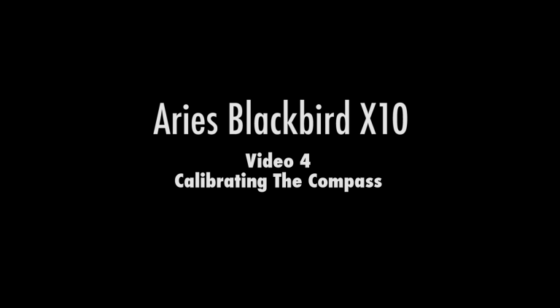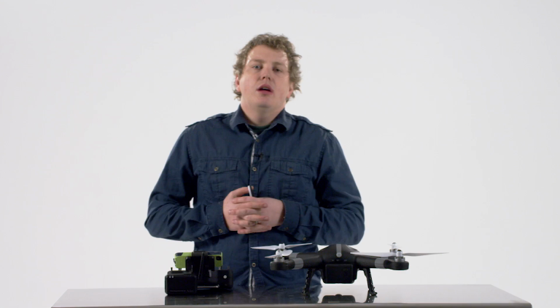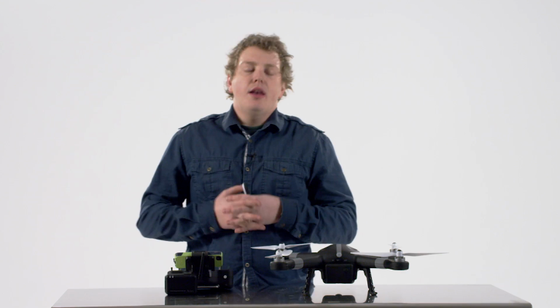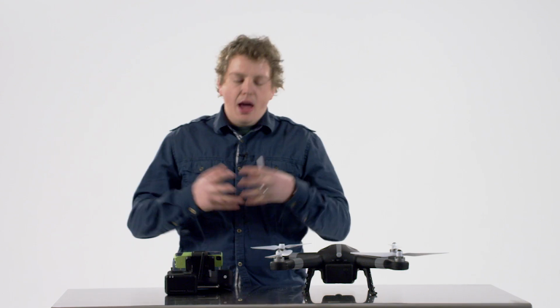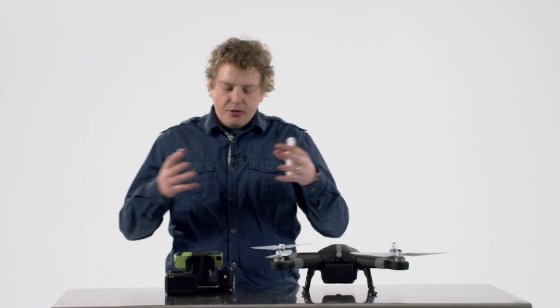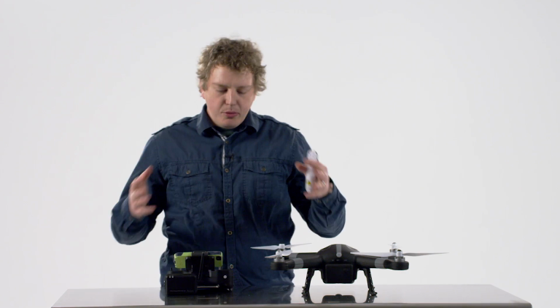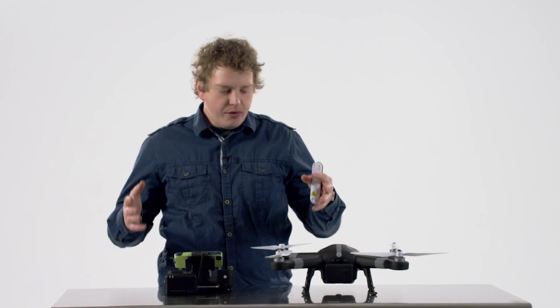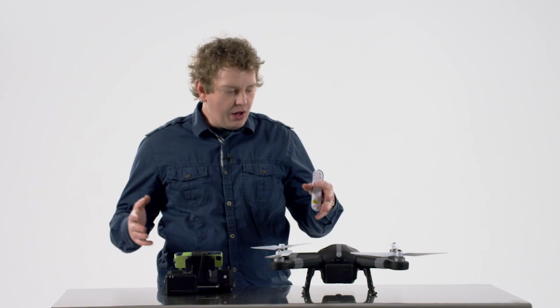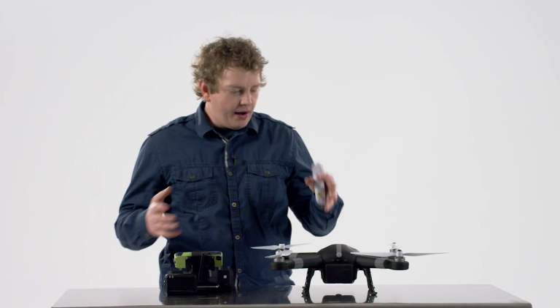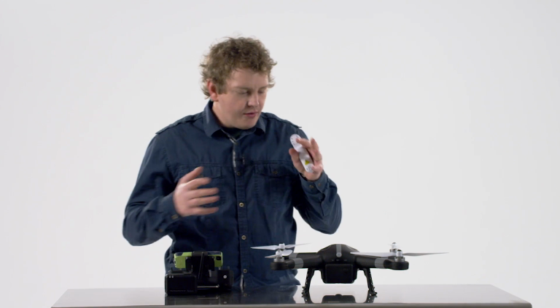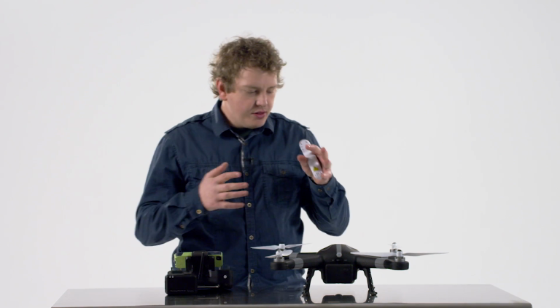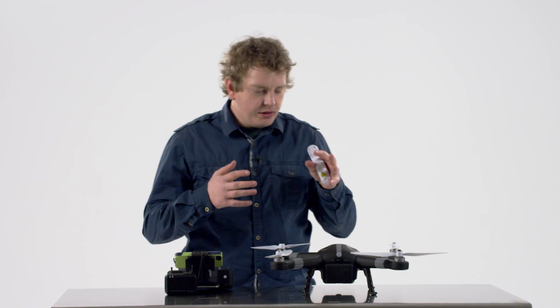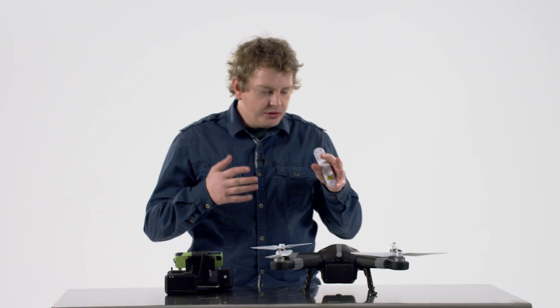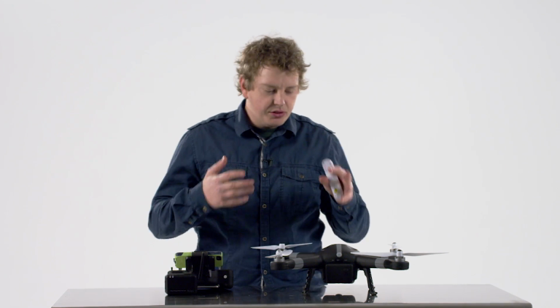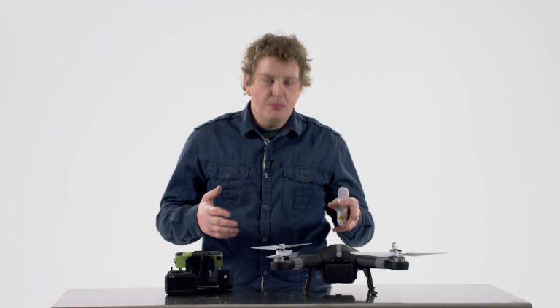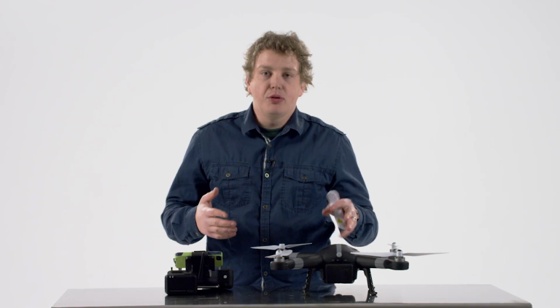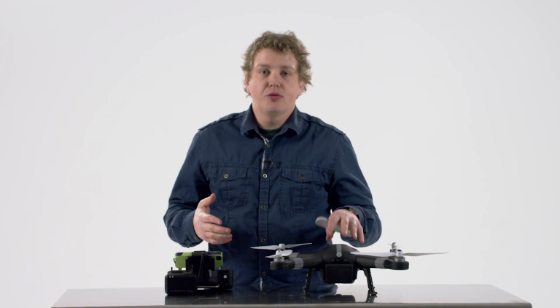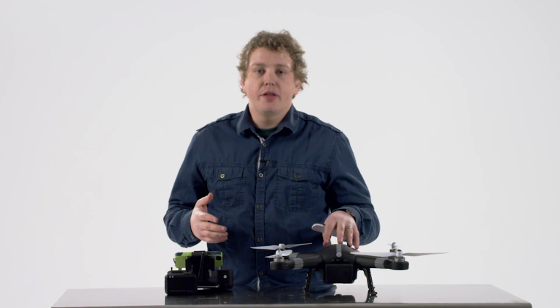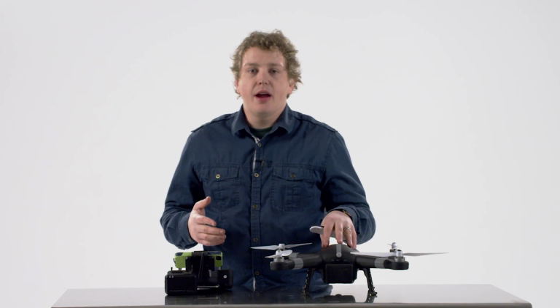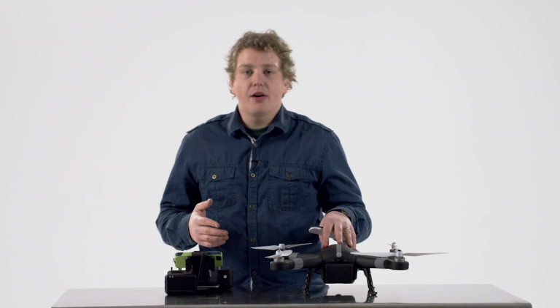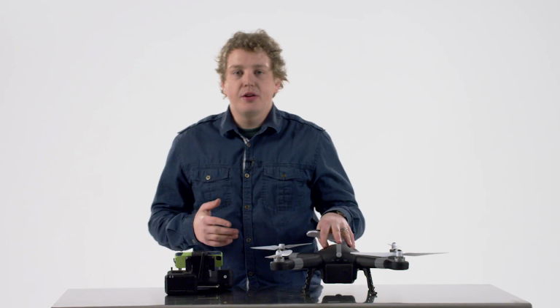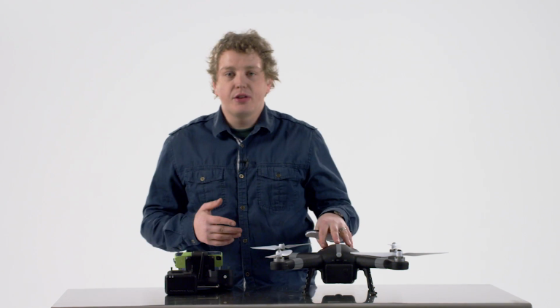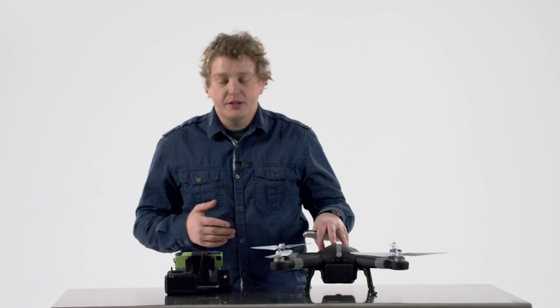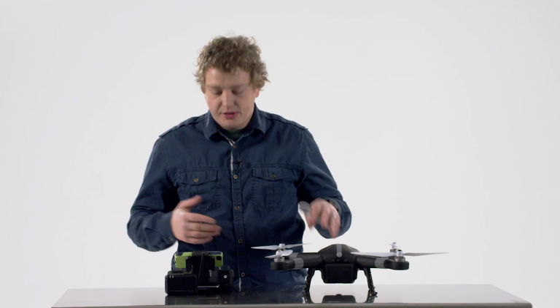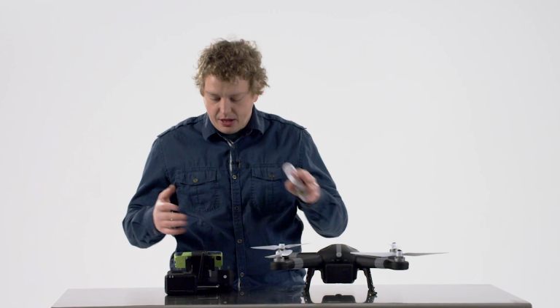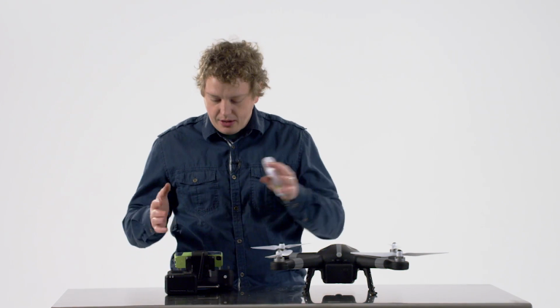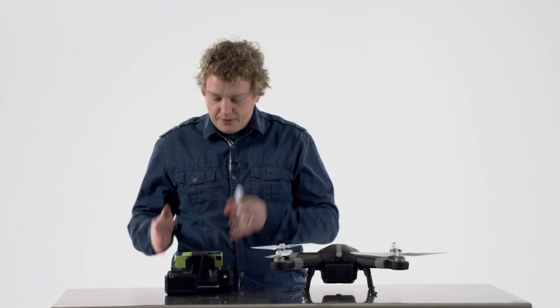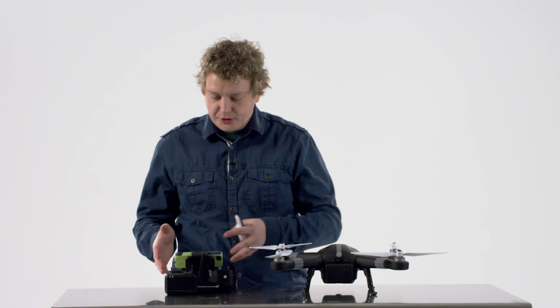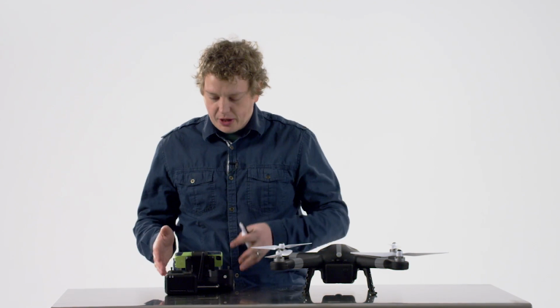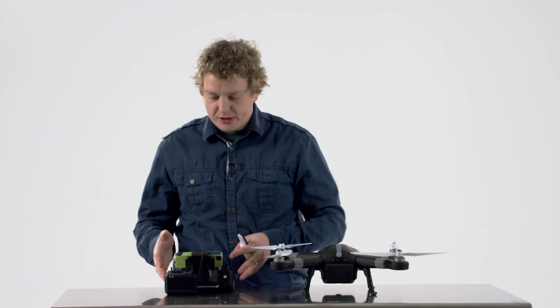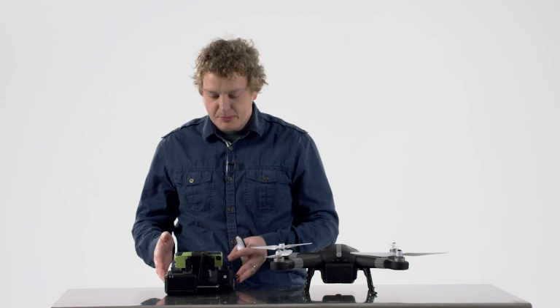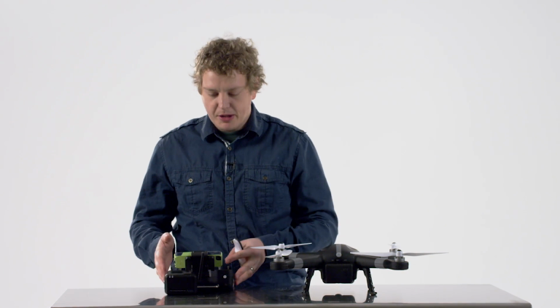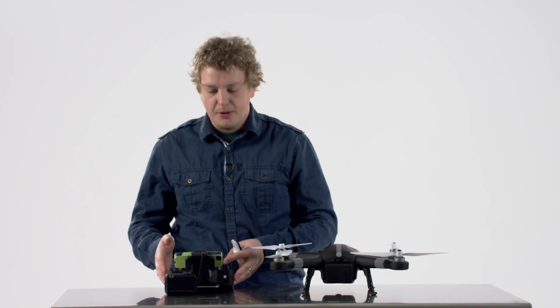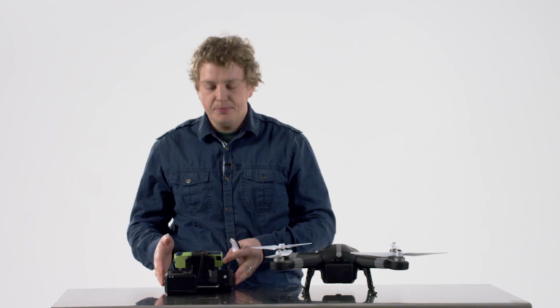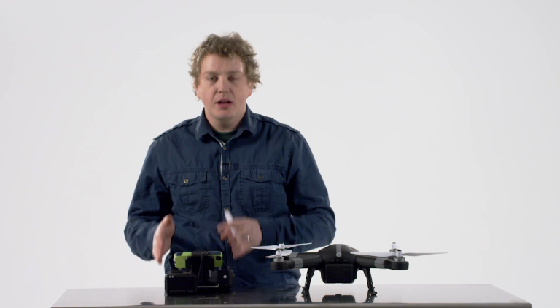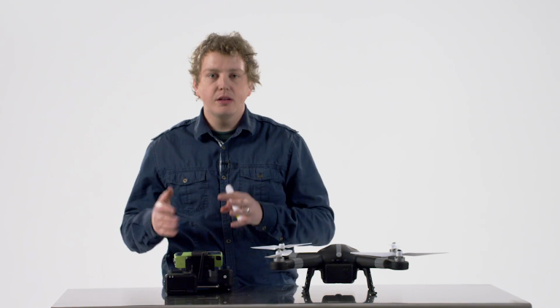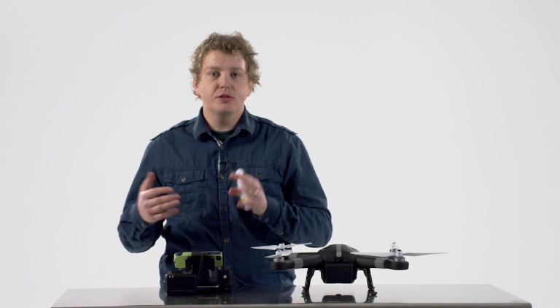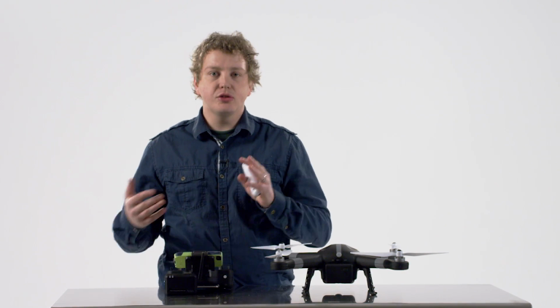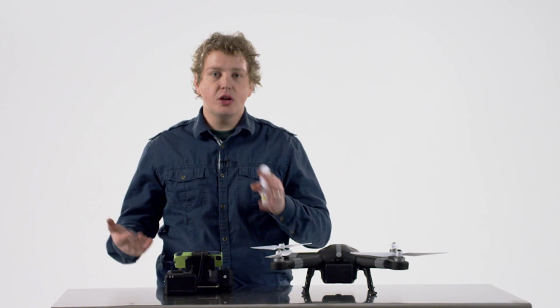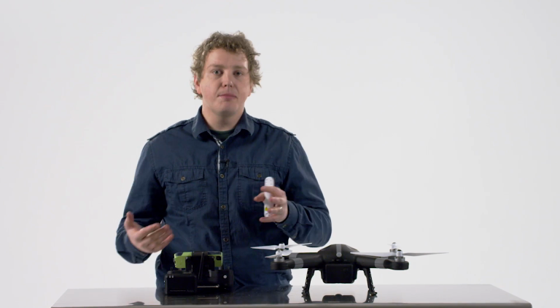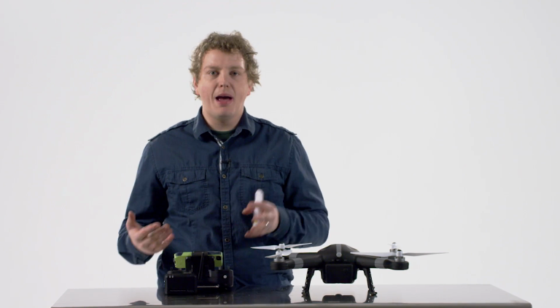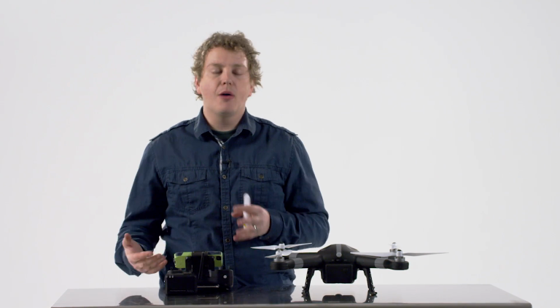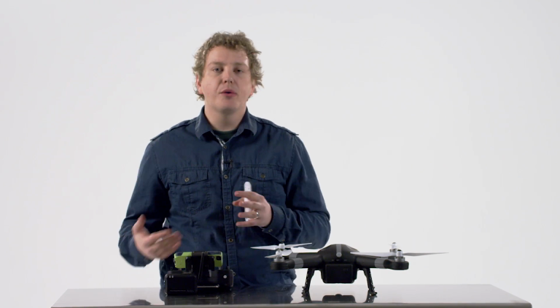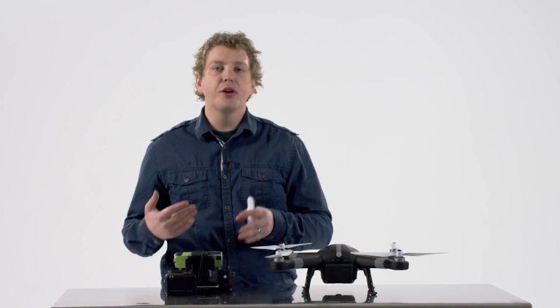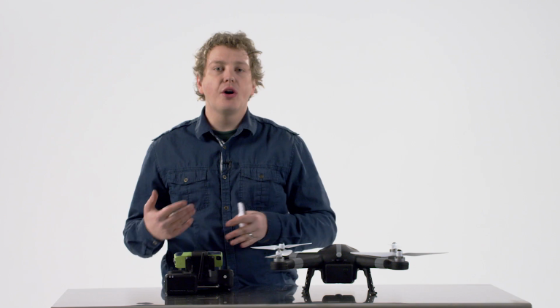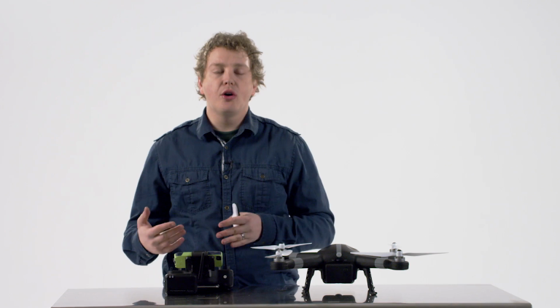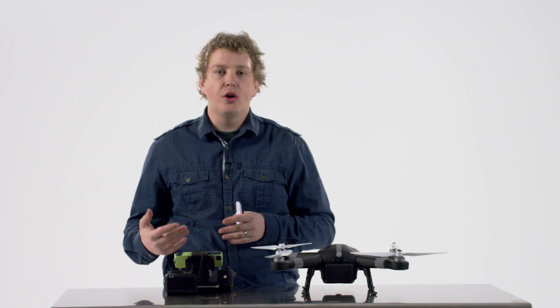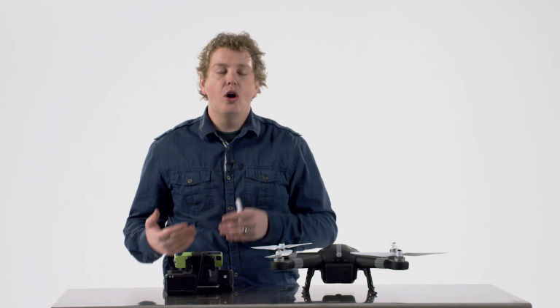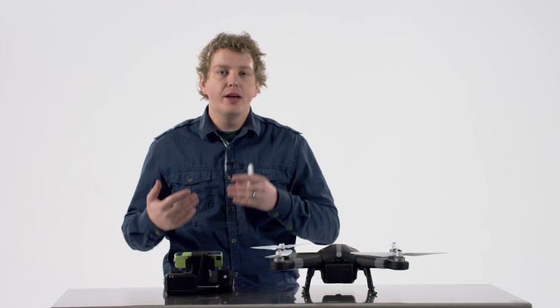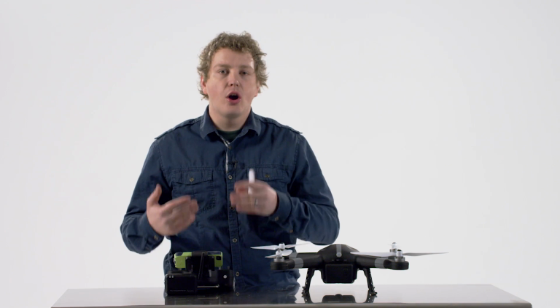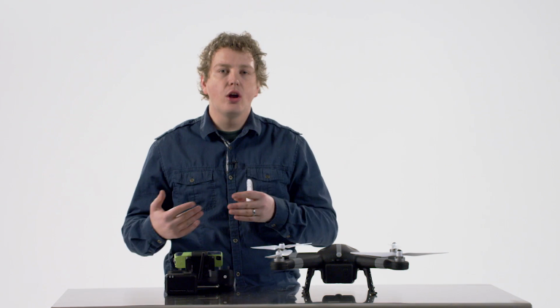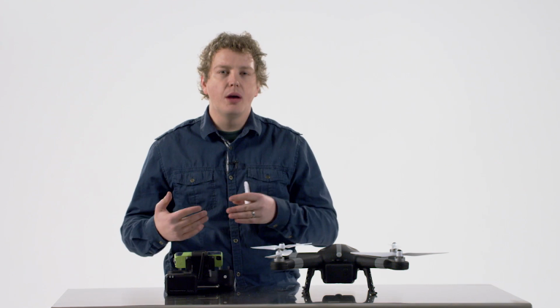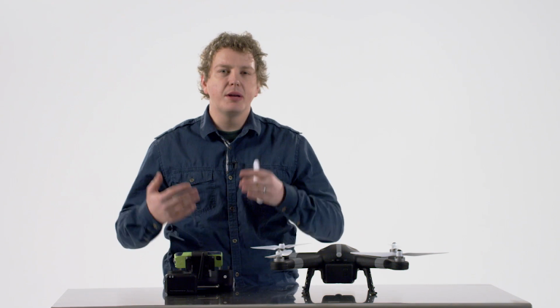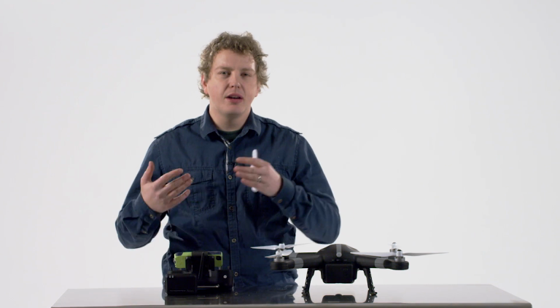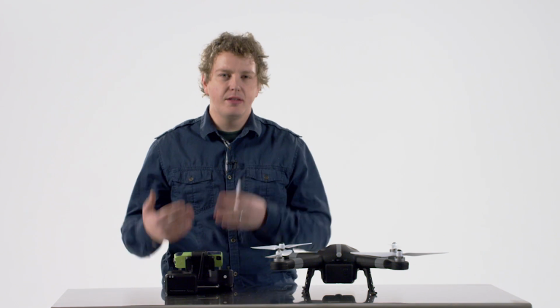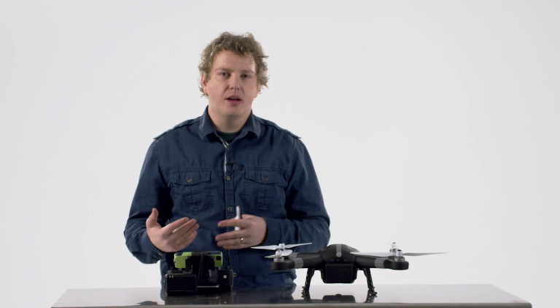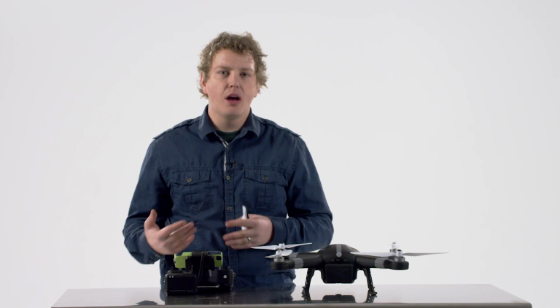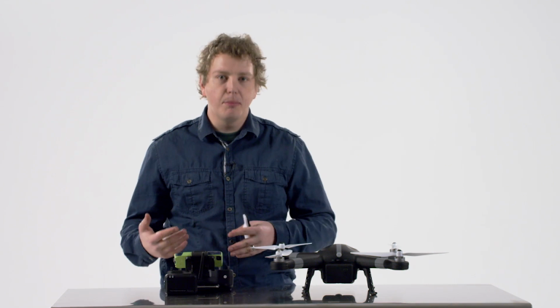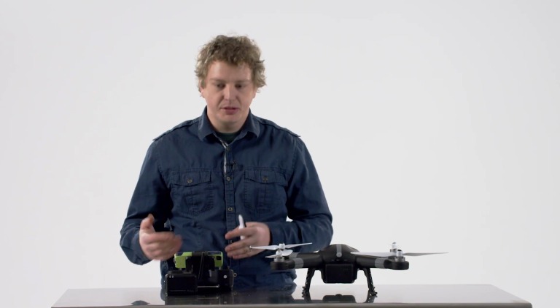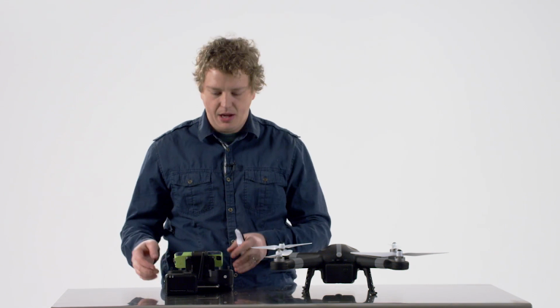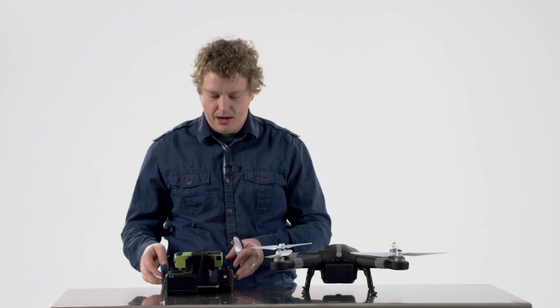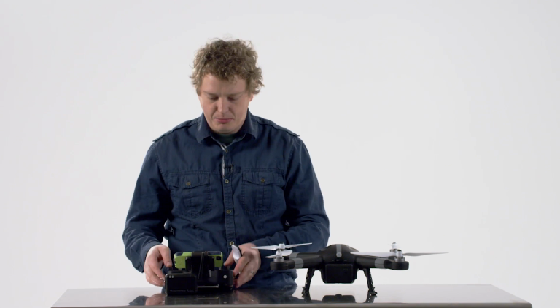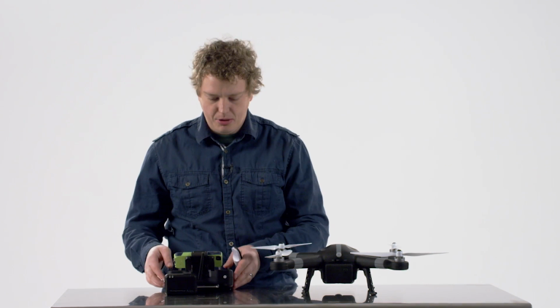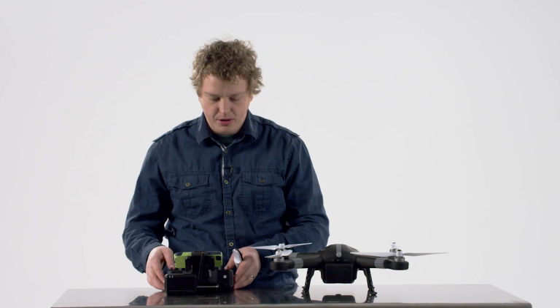Now that we've got everything assembled for the Ares X10 and the transmitter, let's look at powering it all up and getting the compass calibrated.